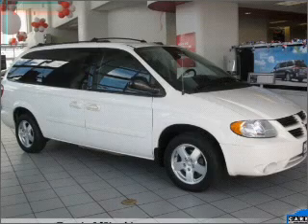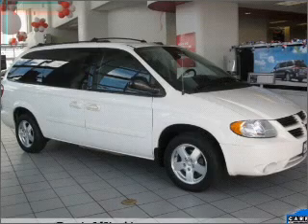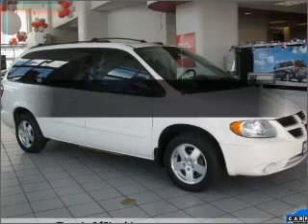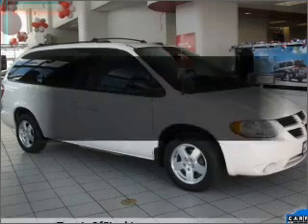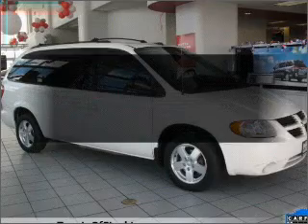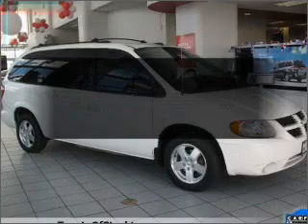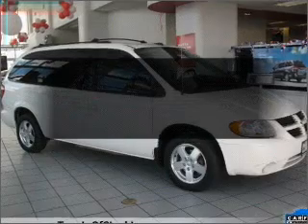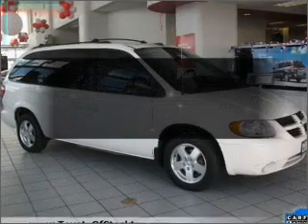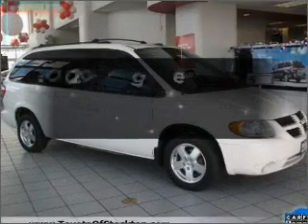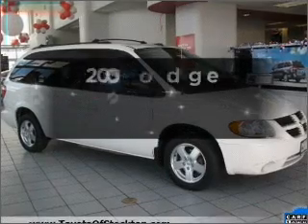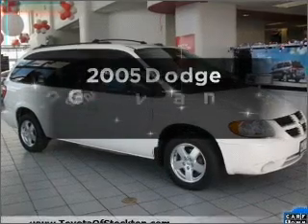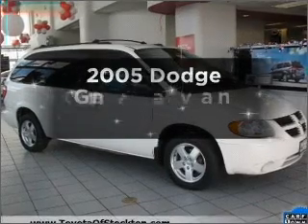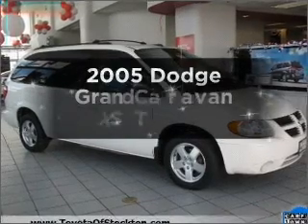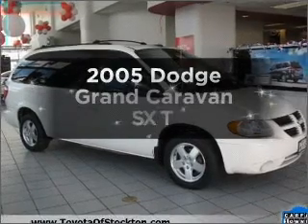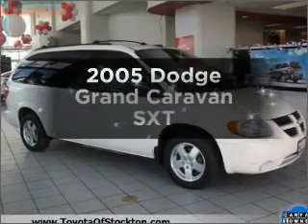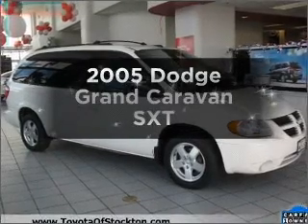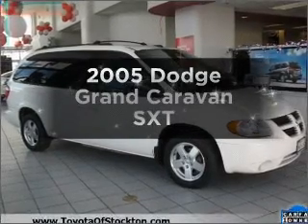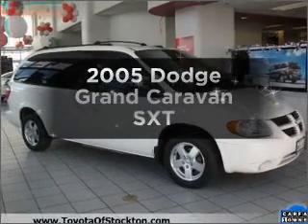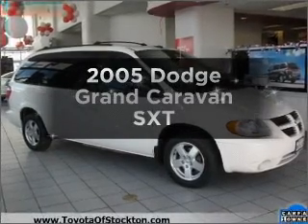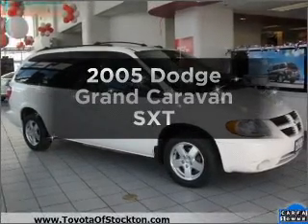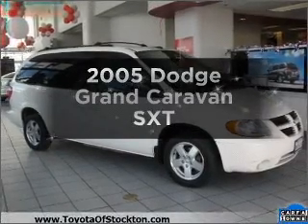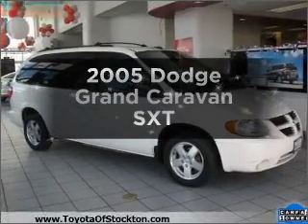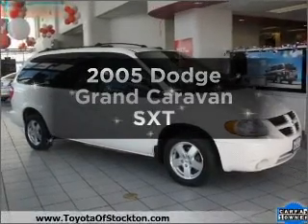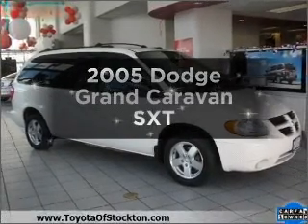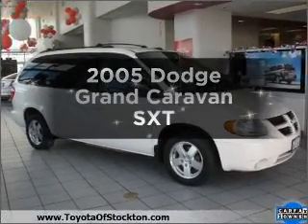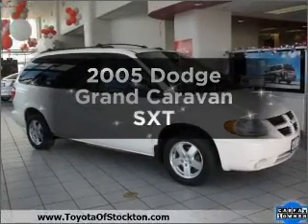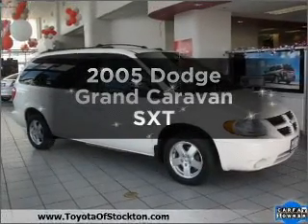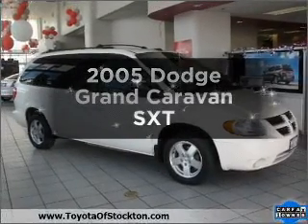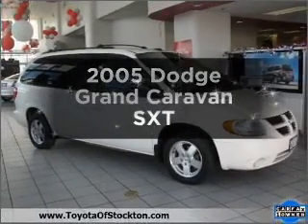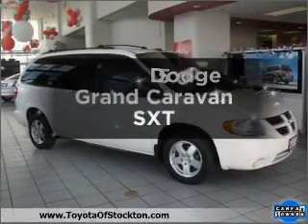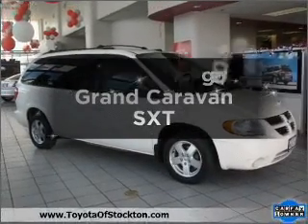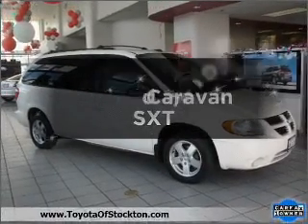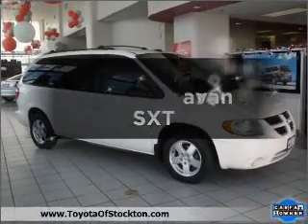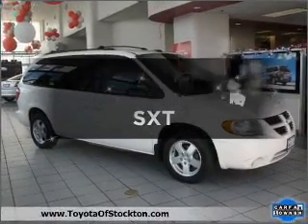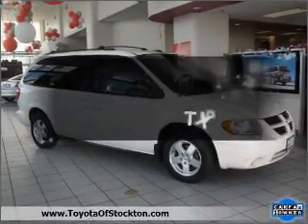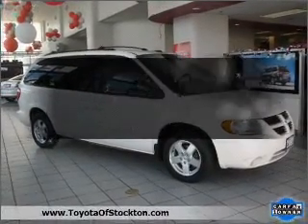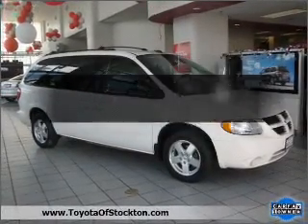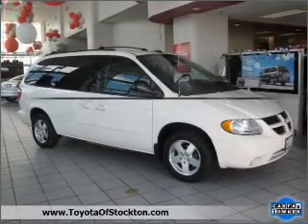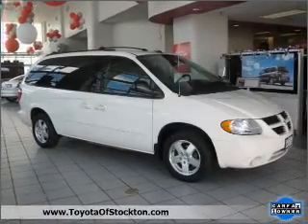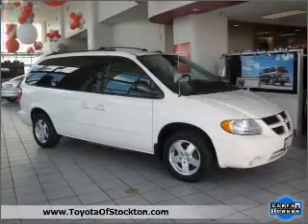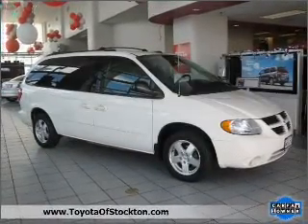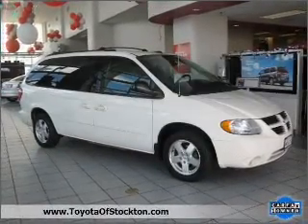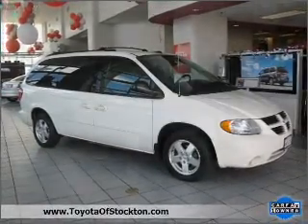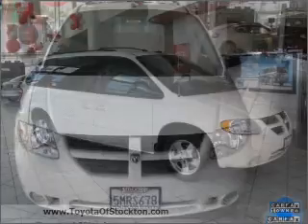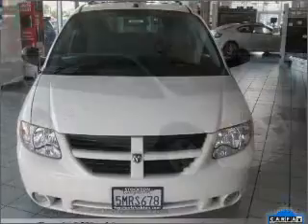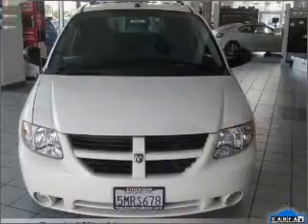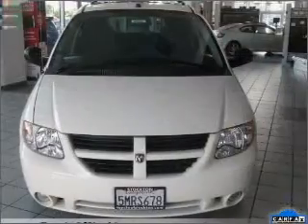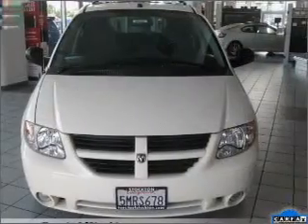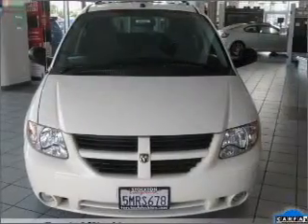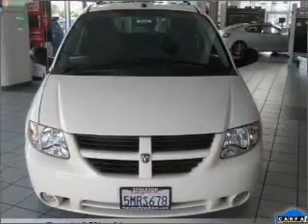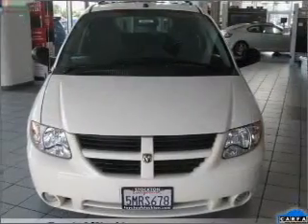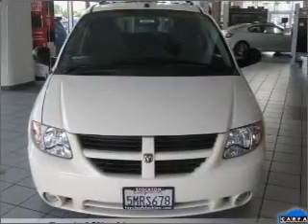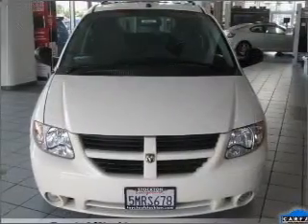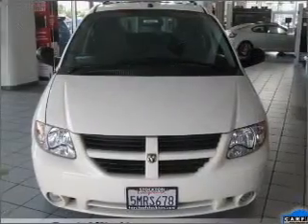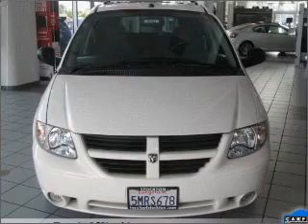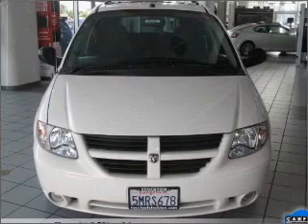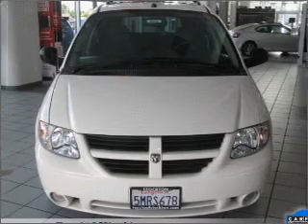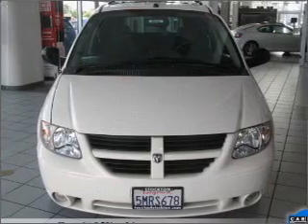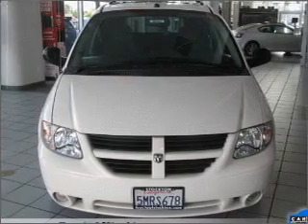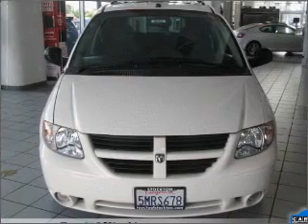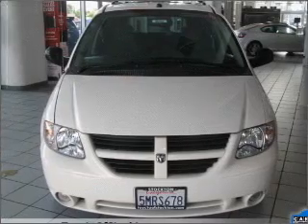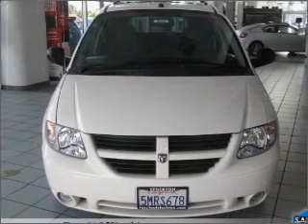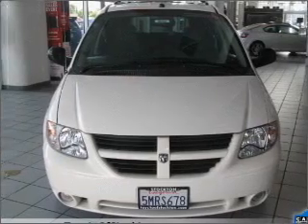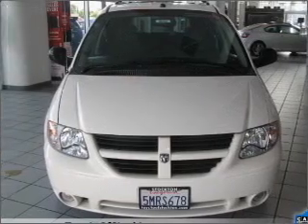We're selling the 2005 Dodge Grand Caravan. If you're looking for a first-rate auto, this one could be yours today.